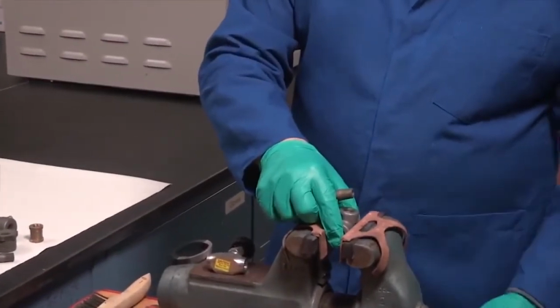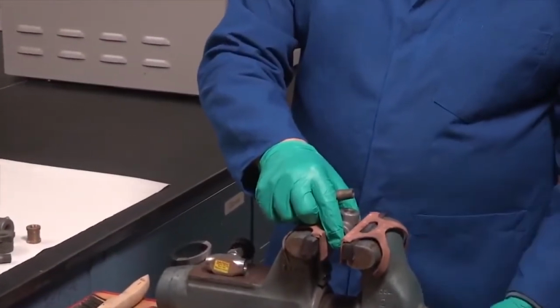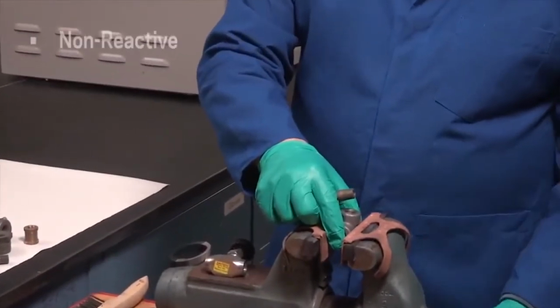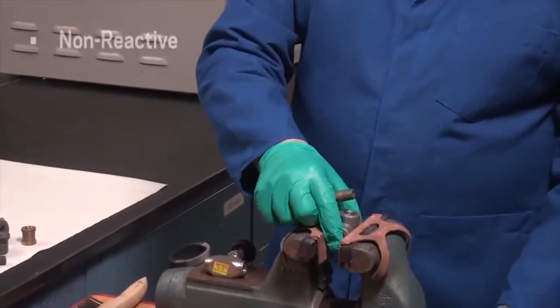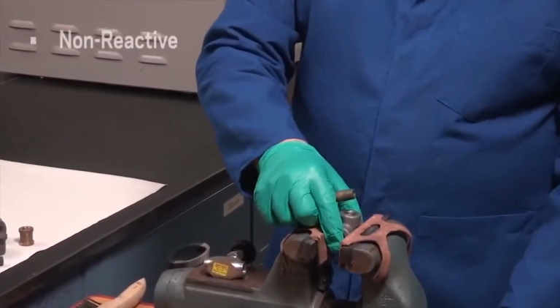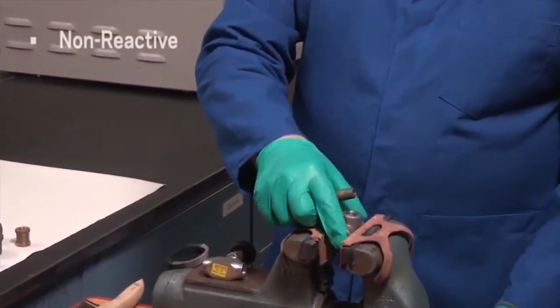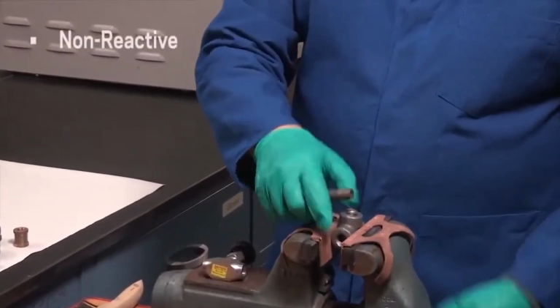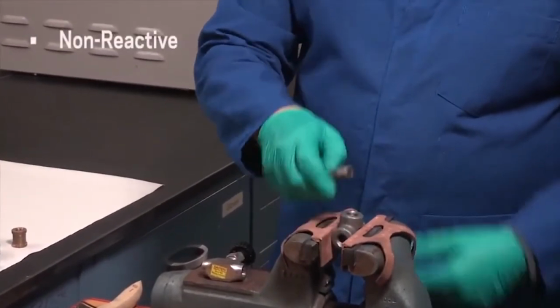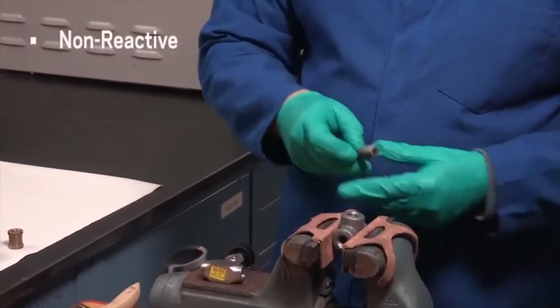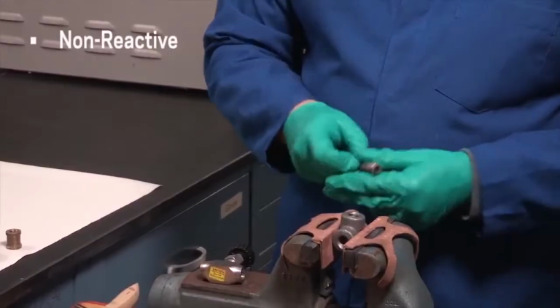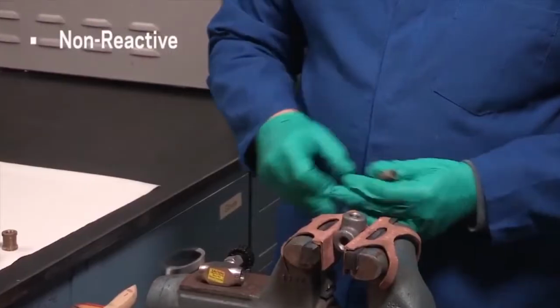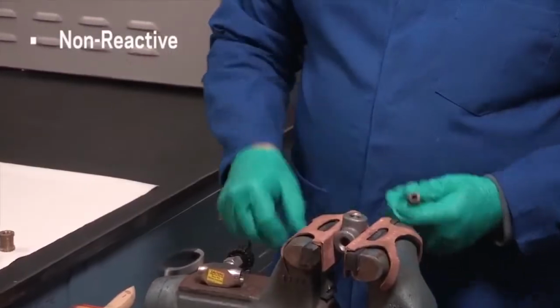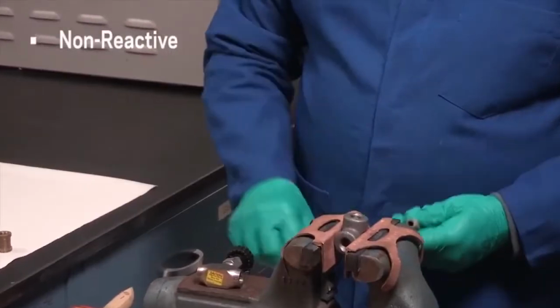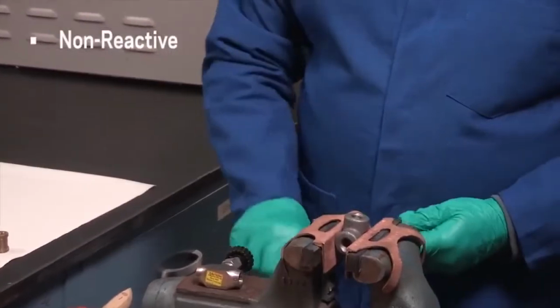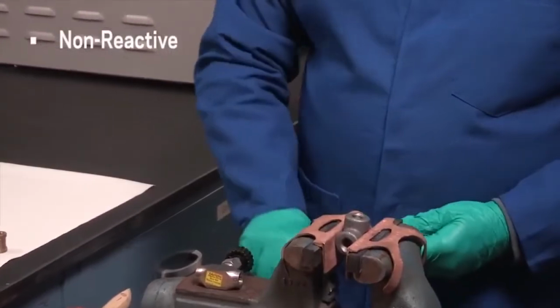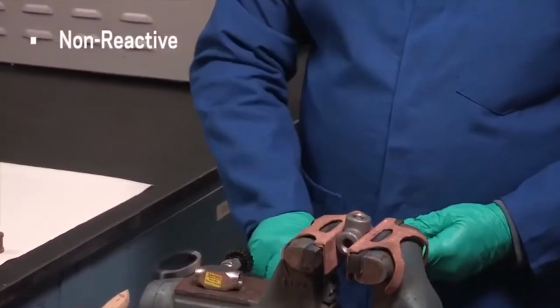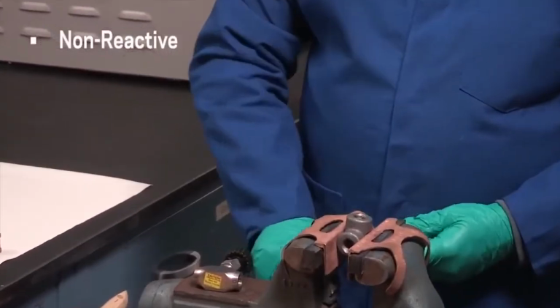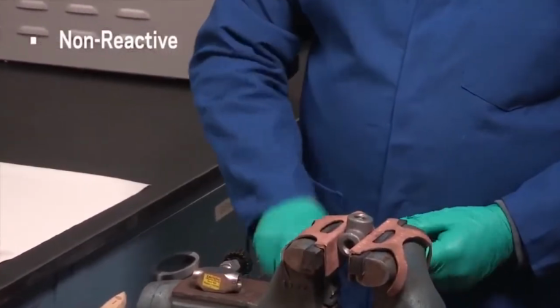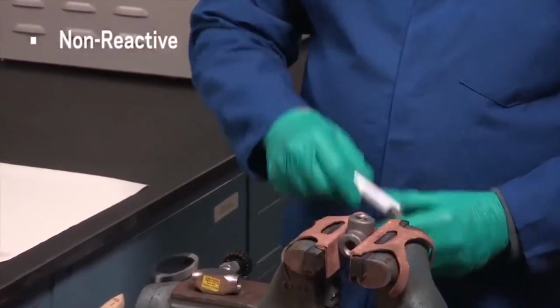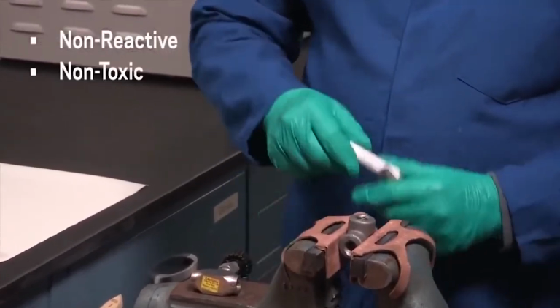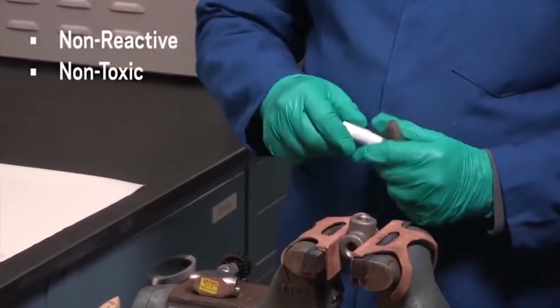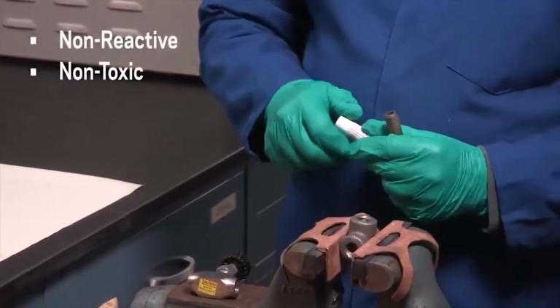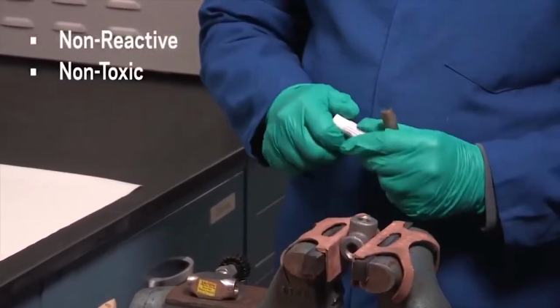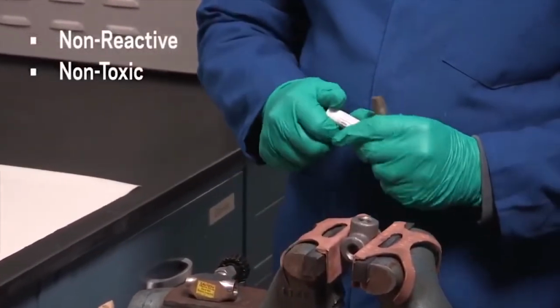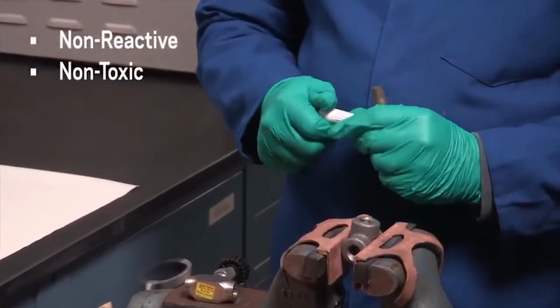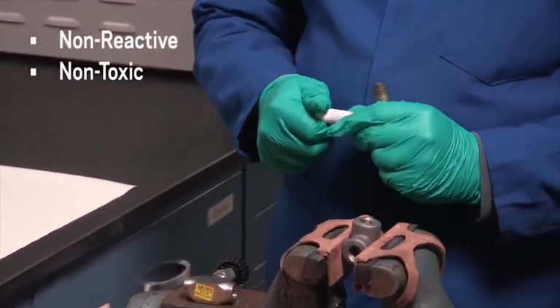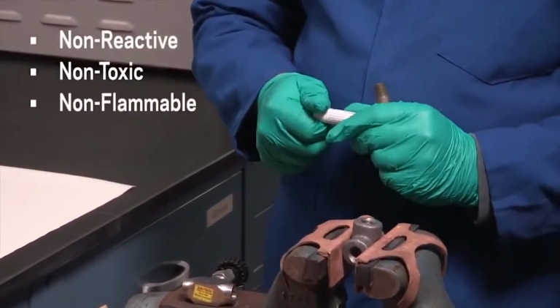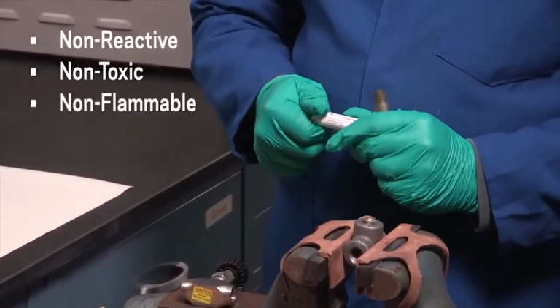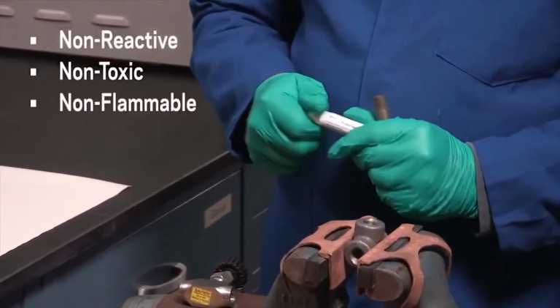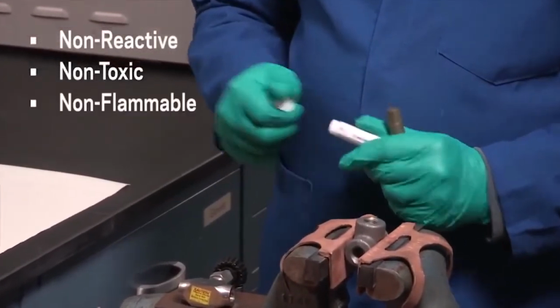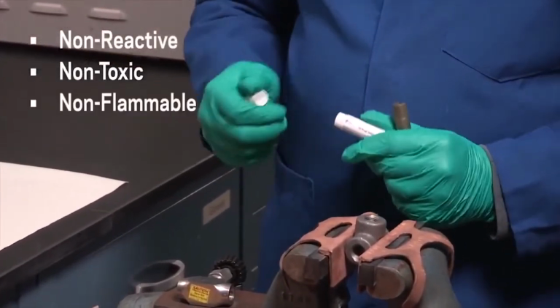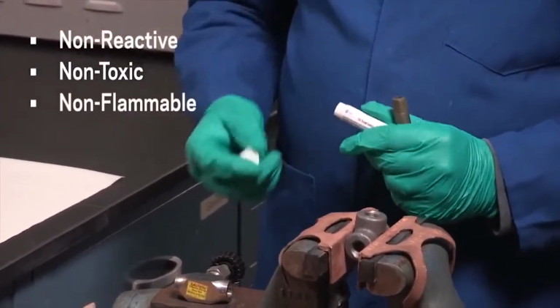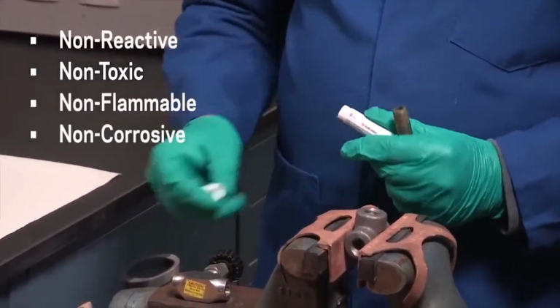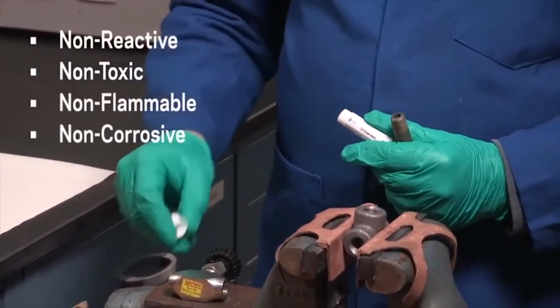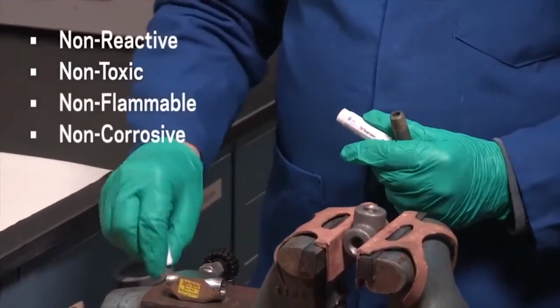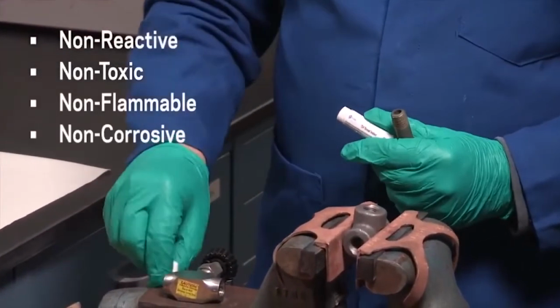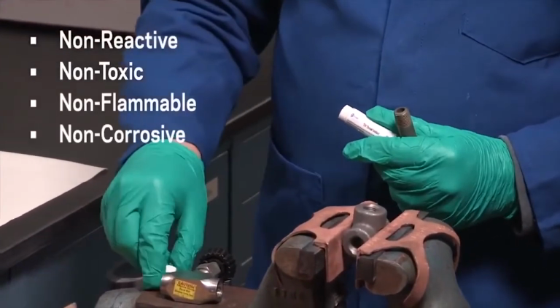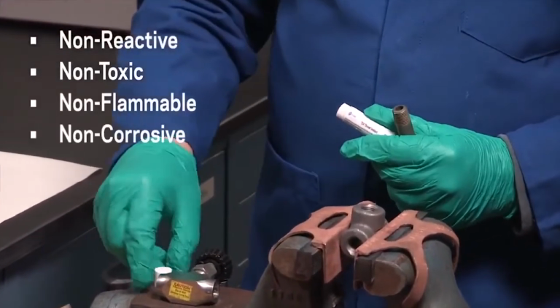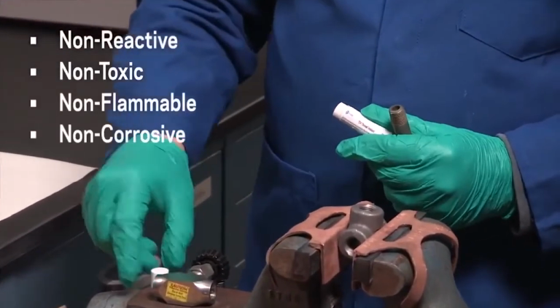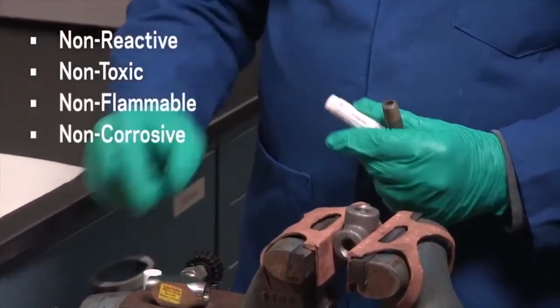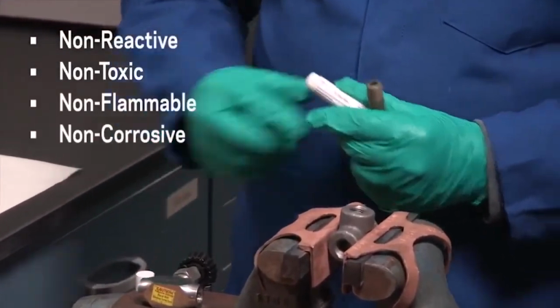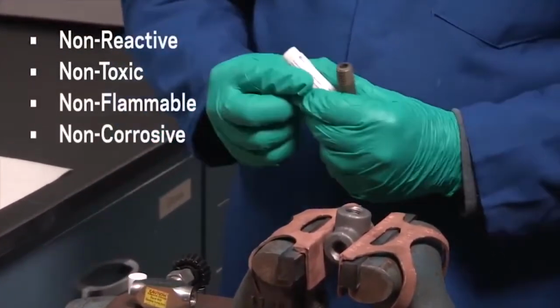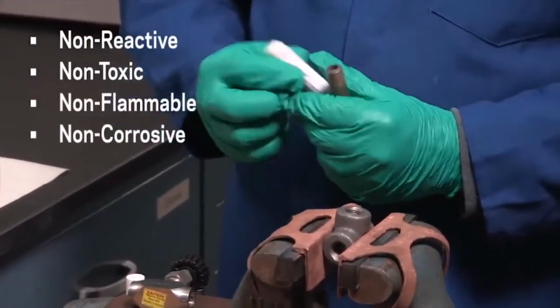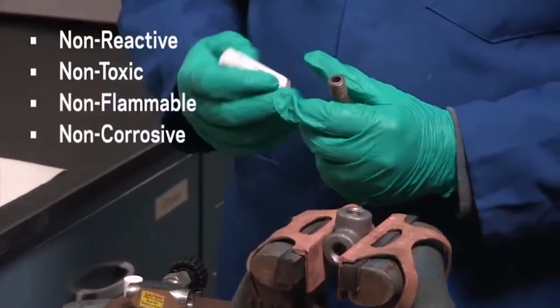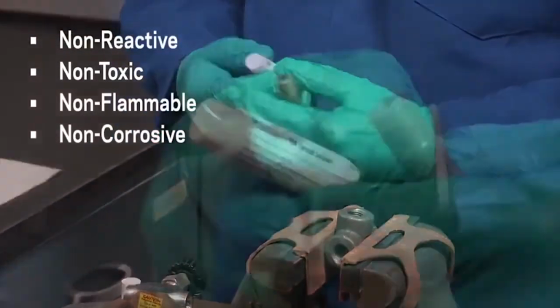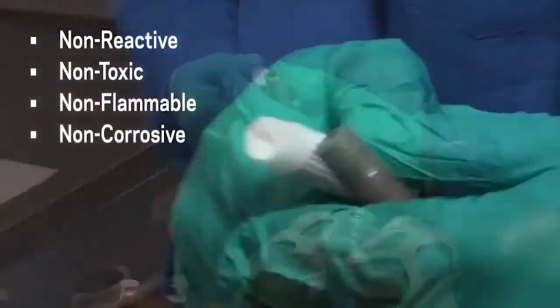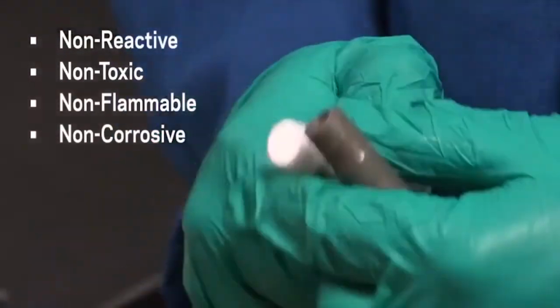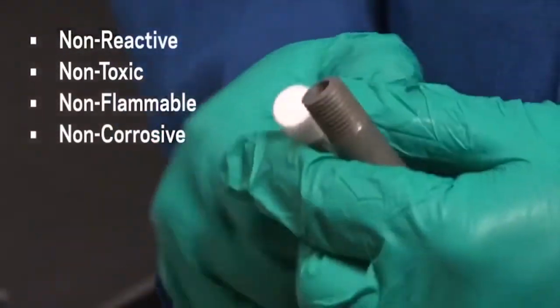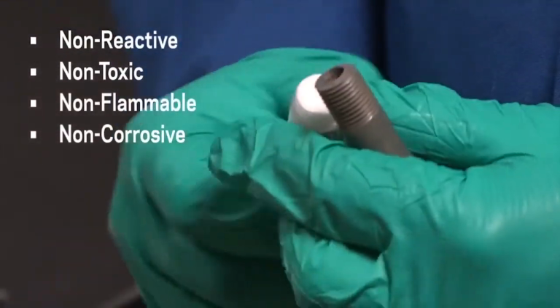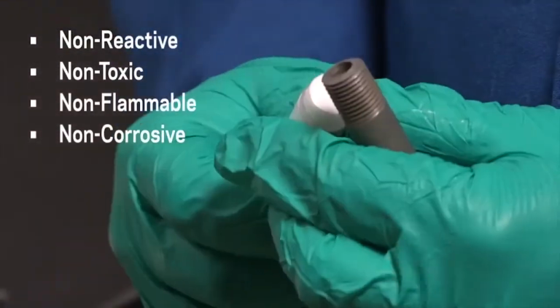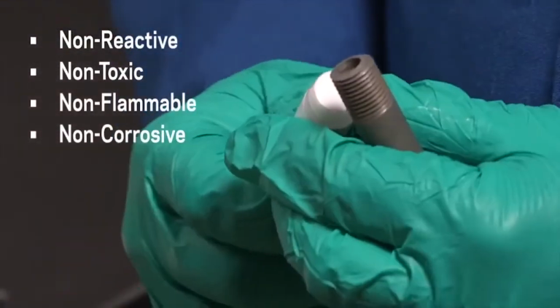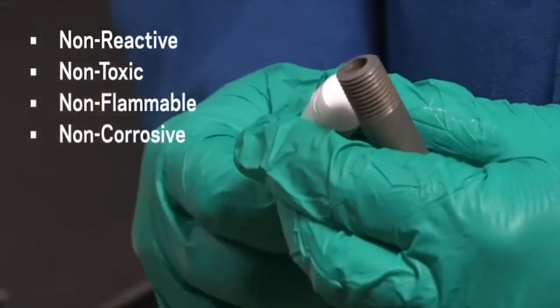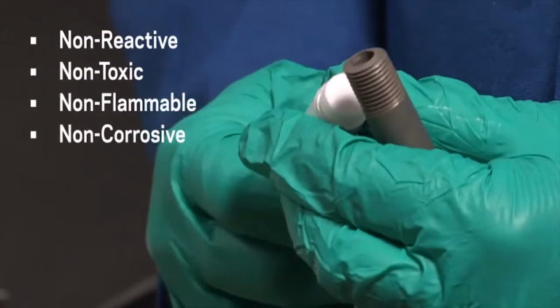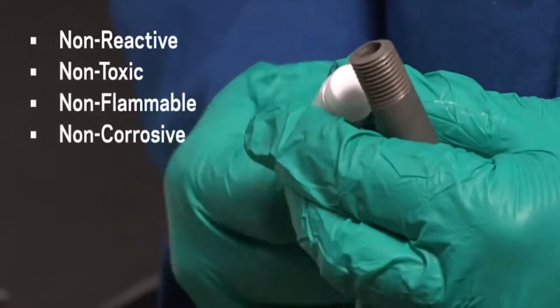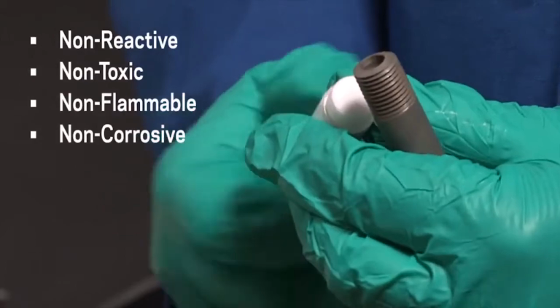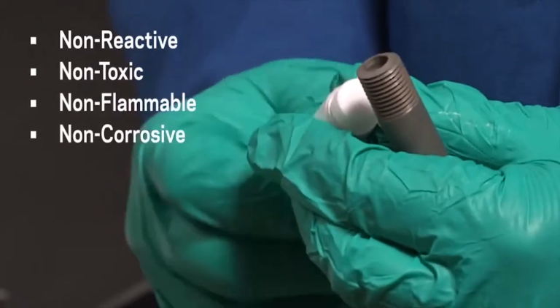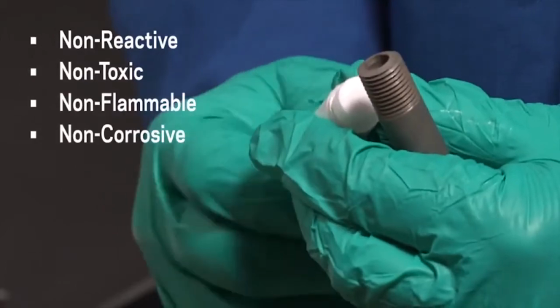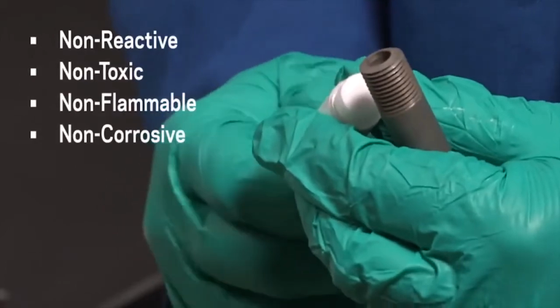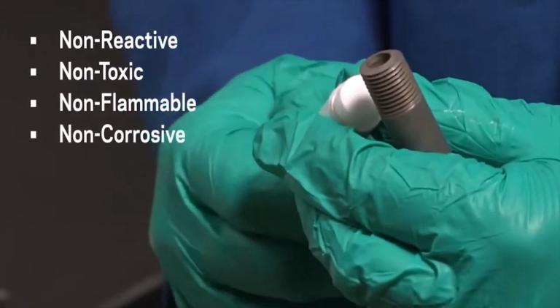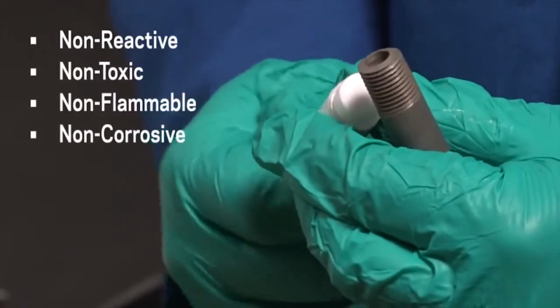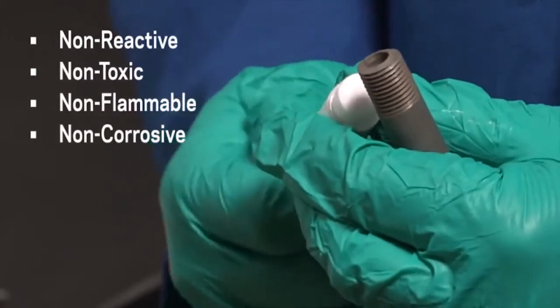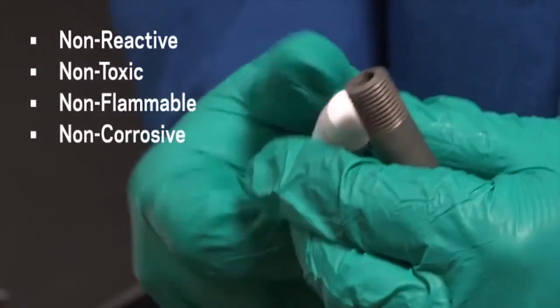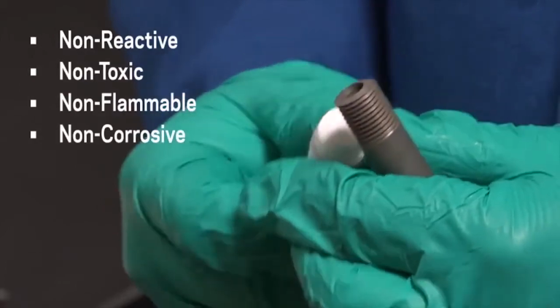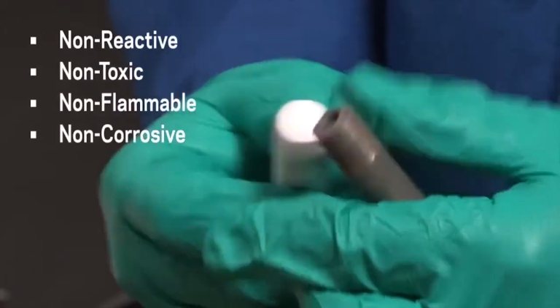TS-4 sealant is non-reactive, non-toxic, non-flammable, non-corrosive, and compatible with most seal and O-ring polymers.